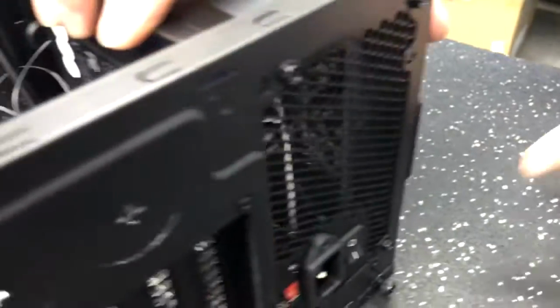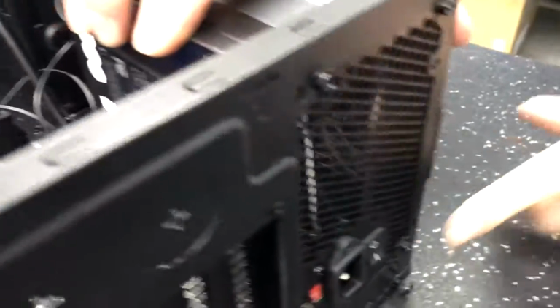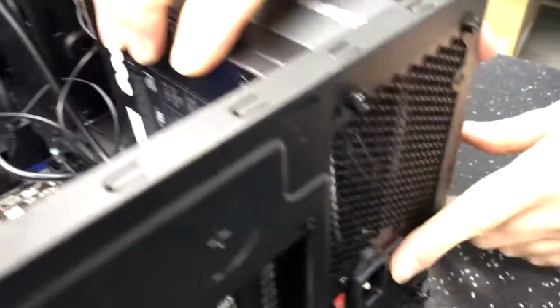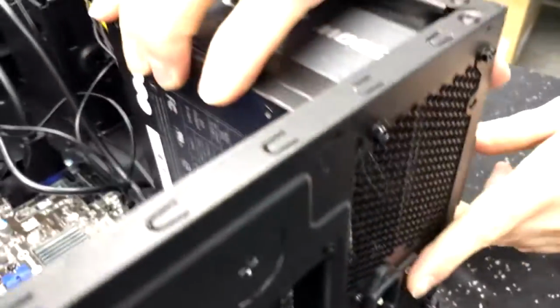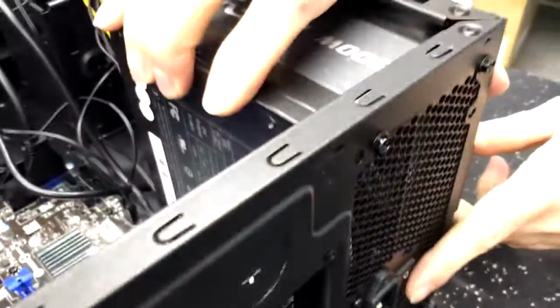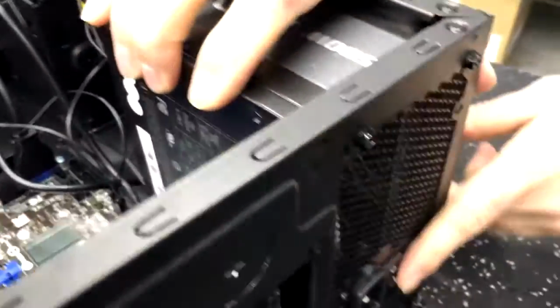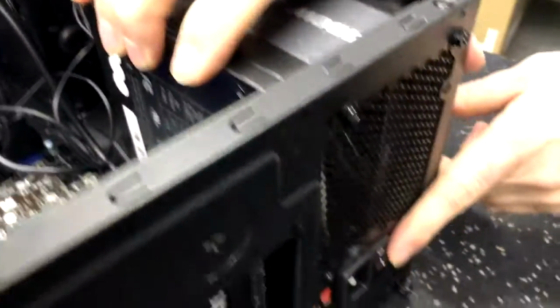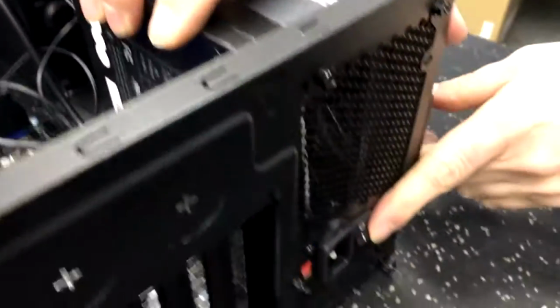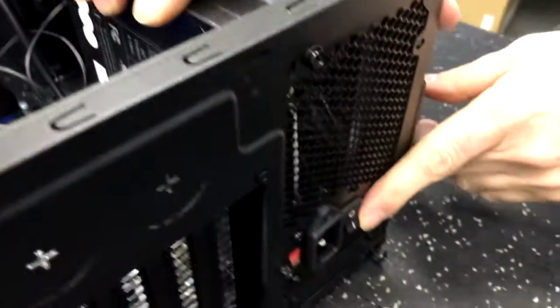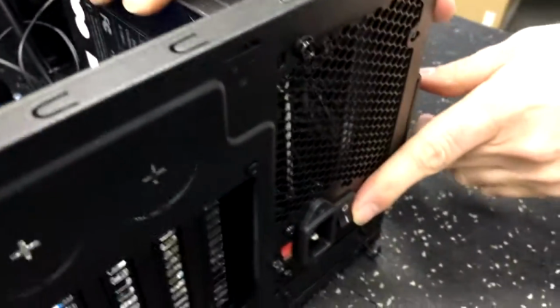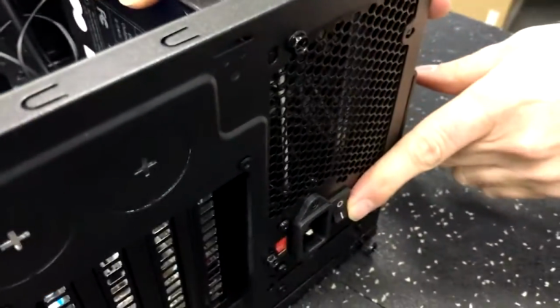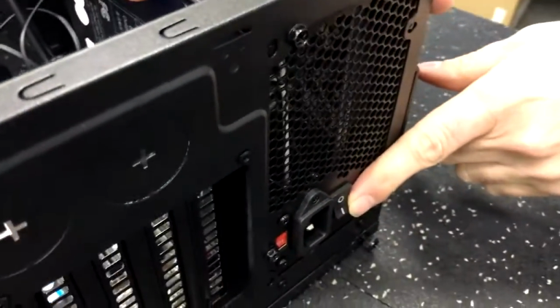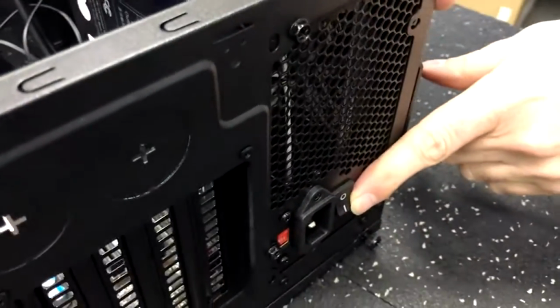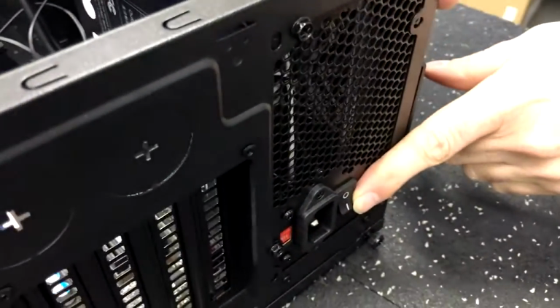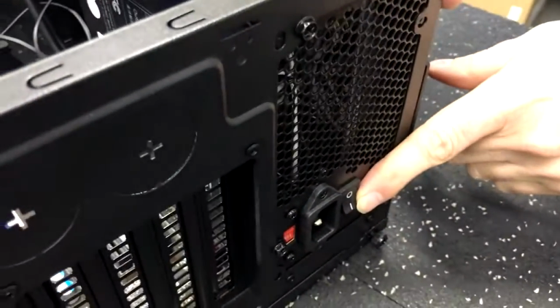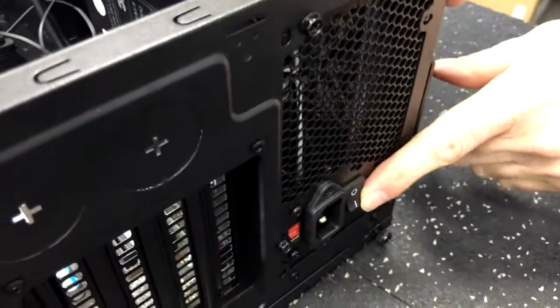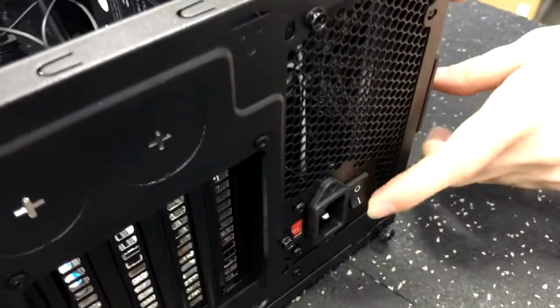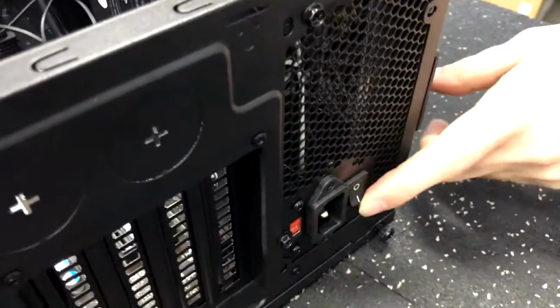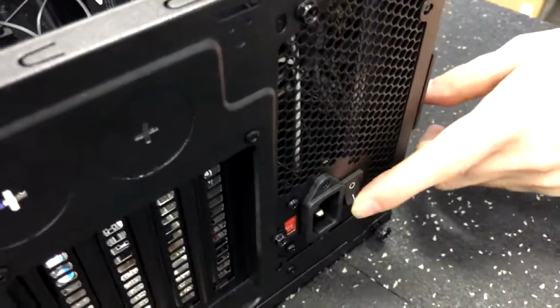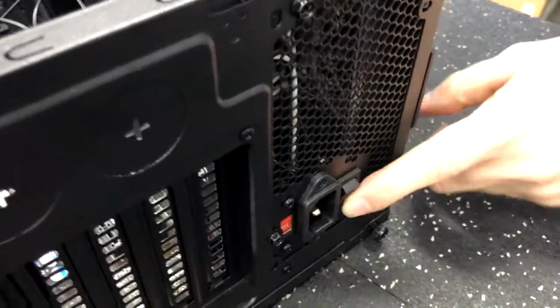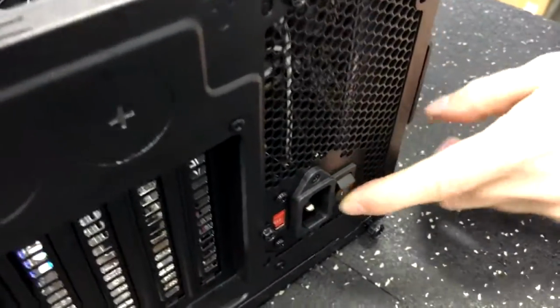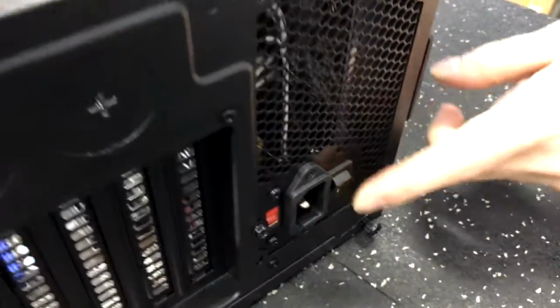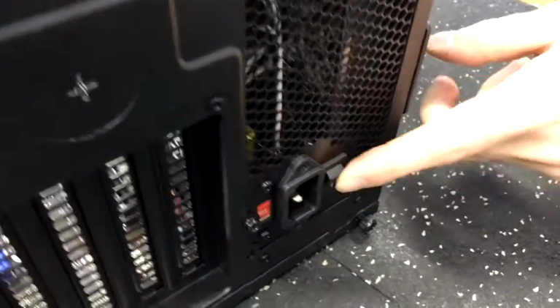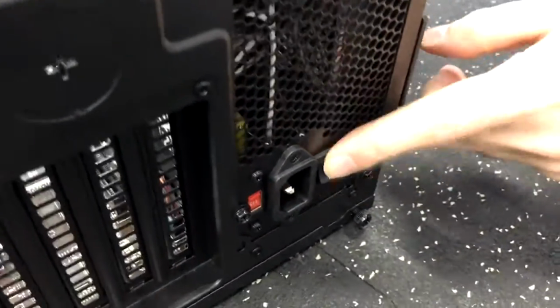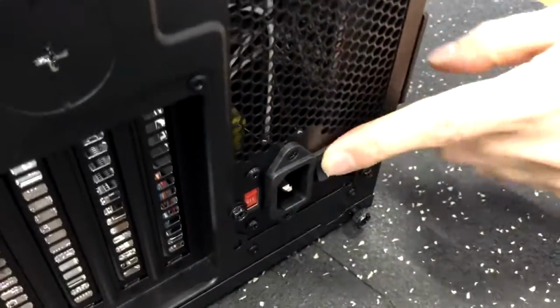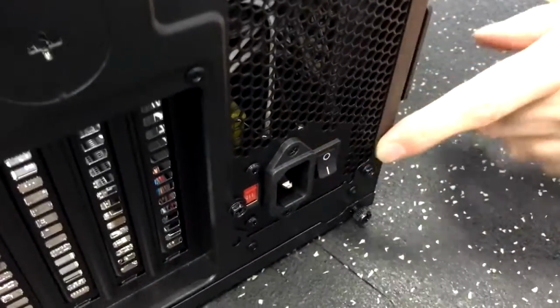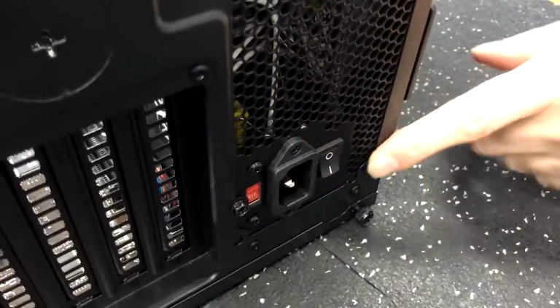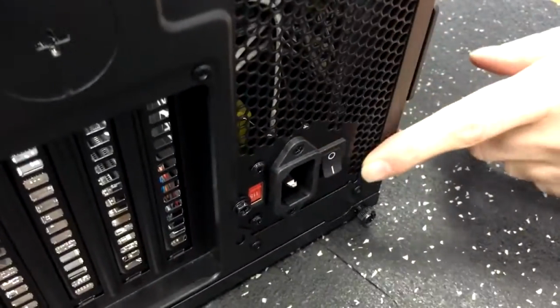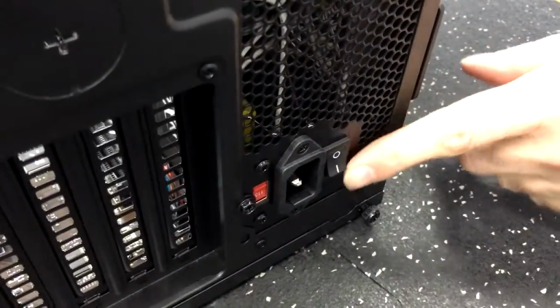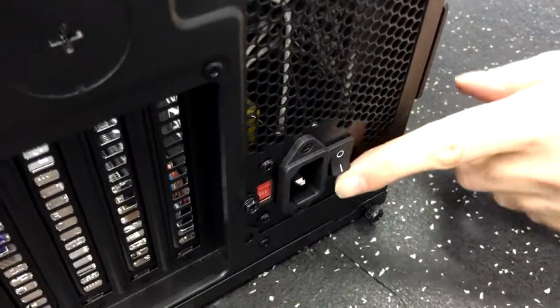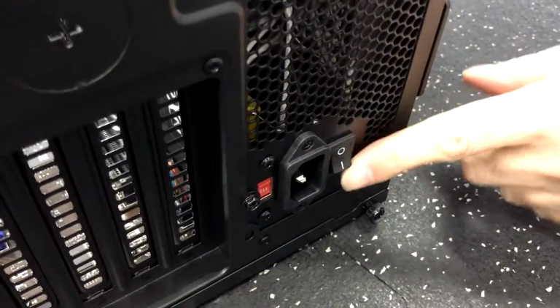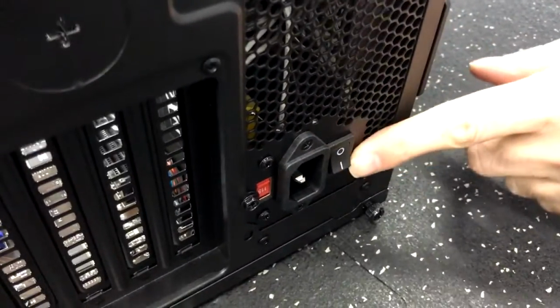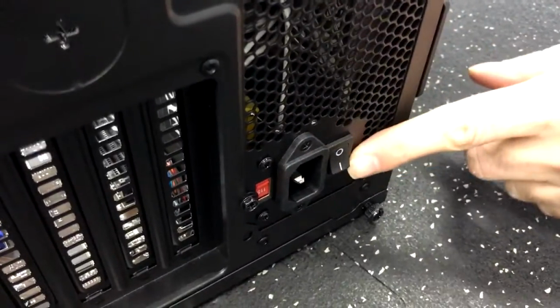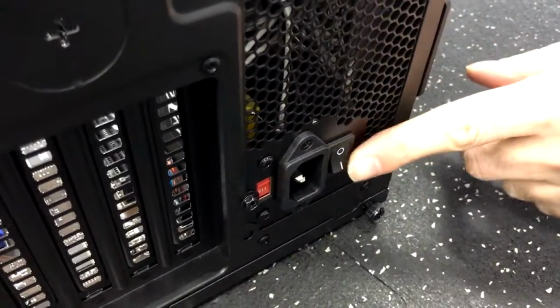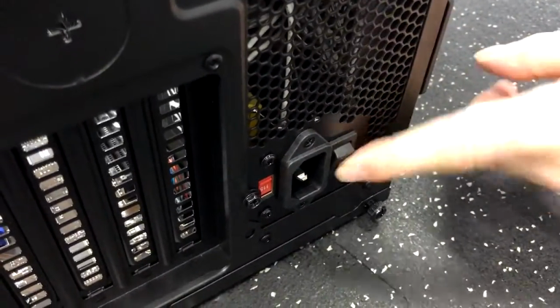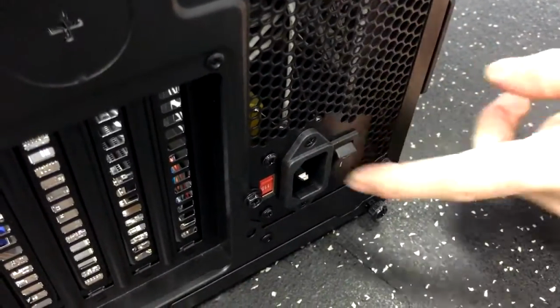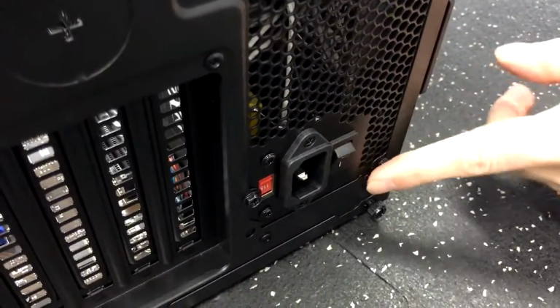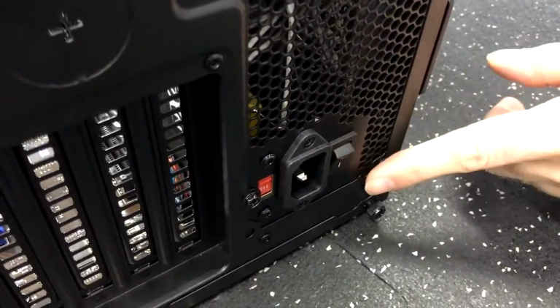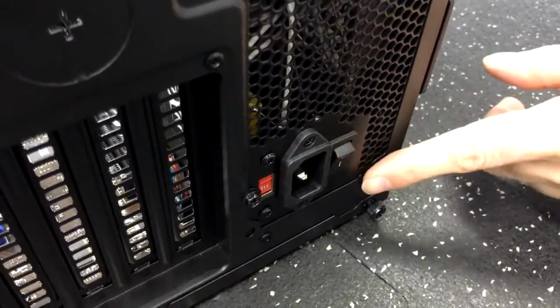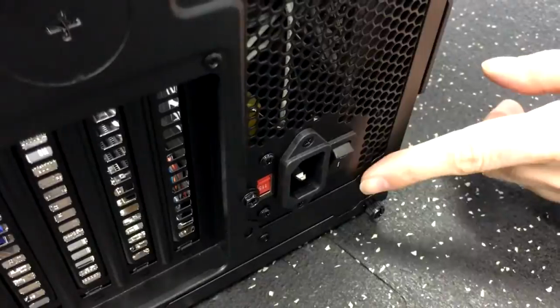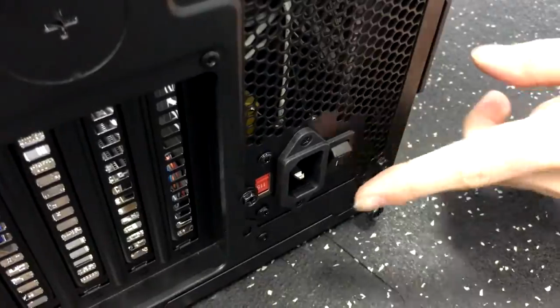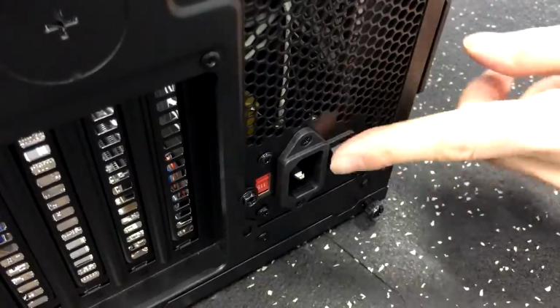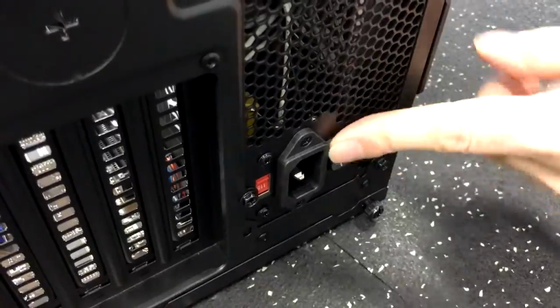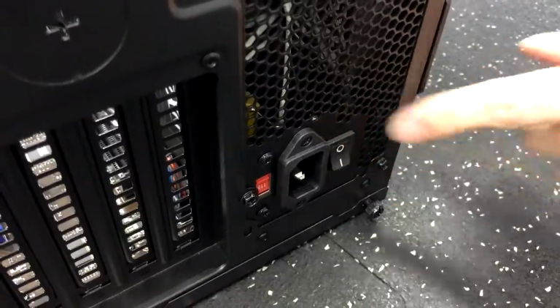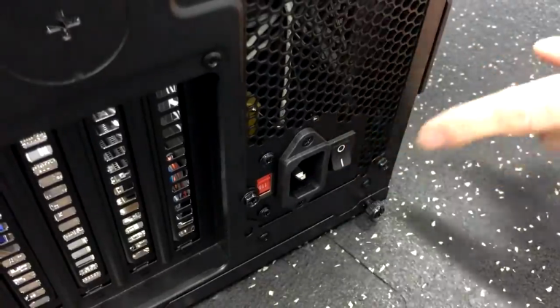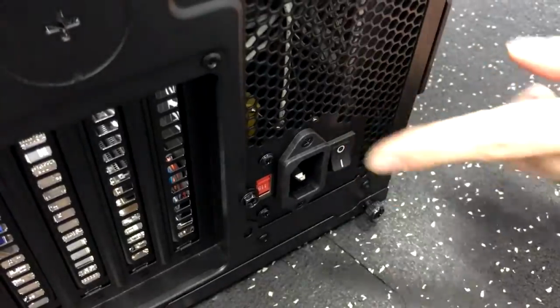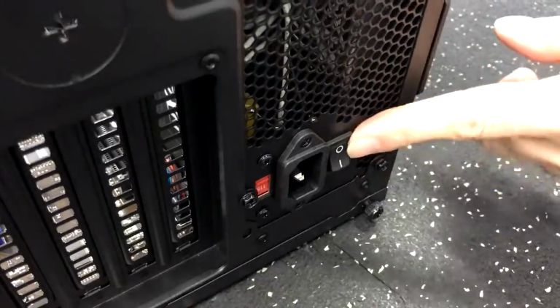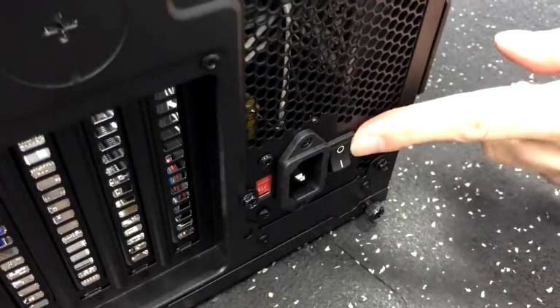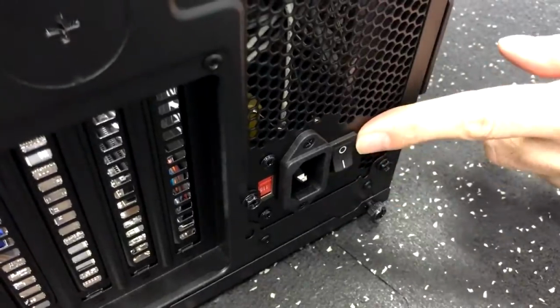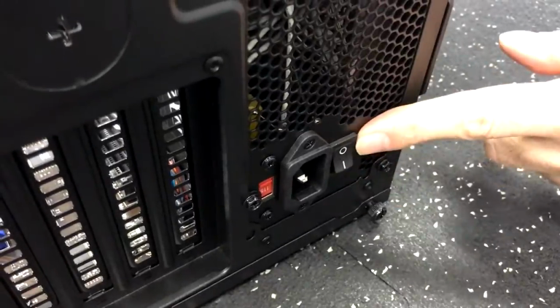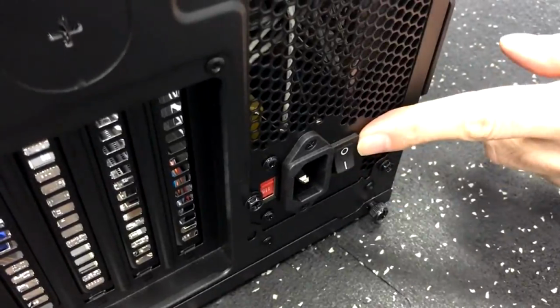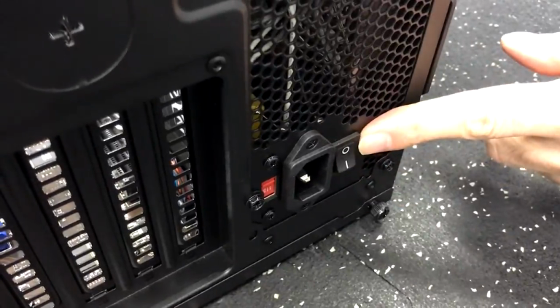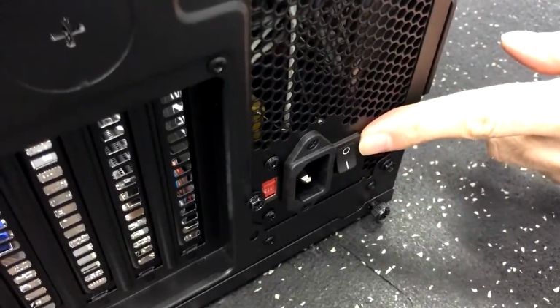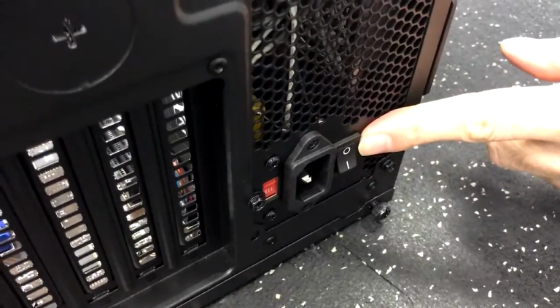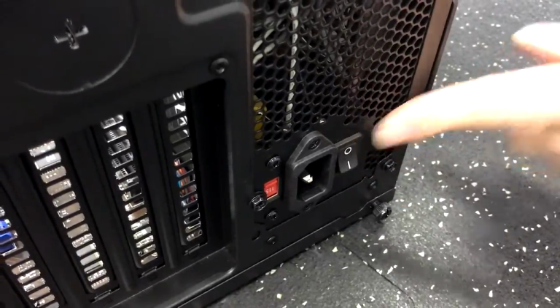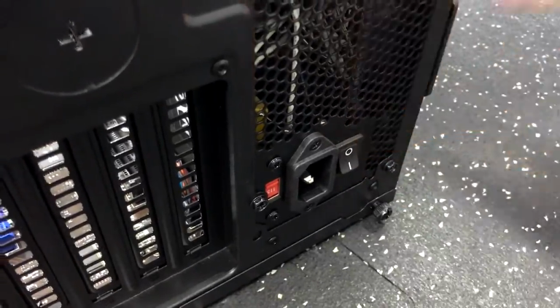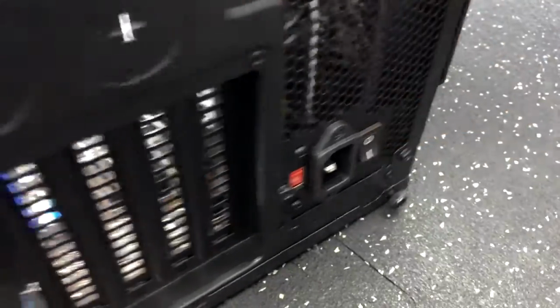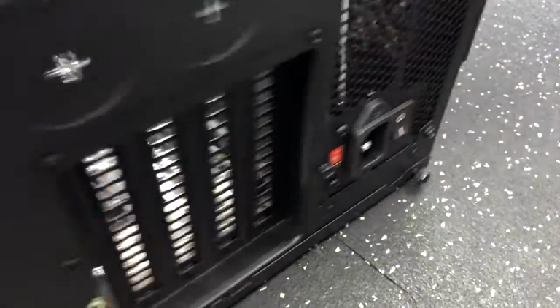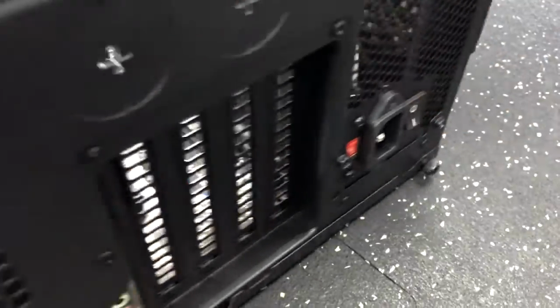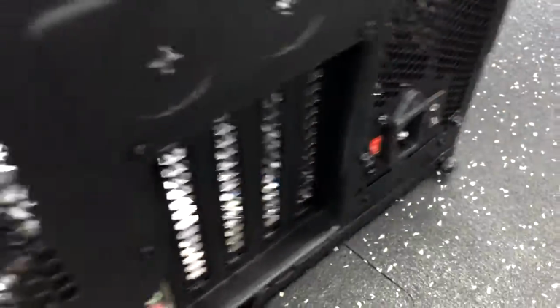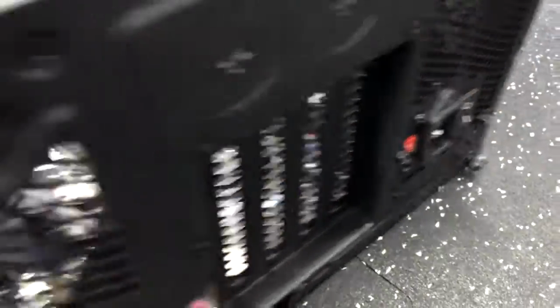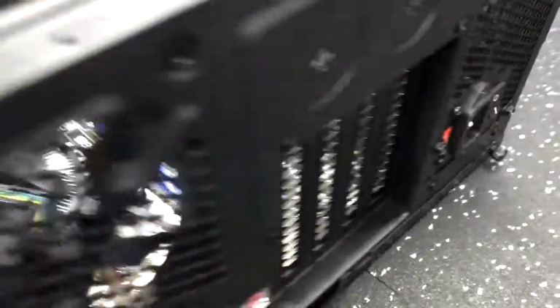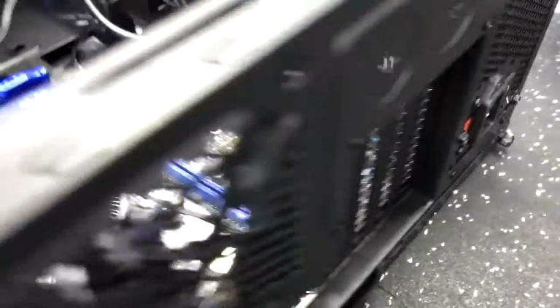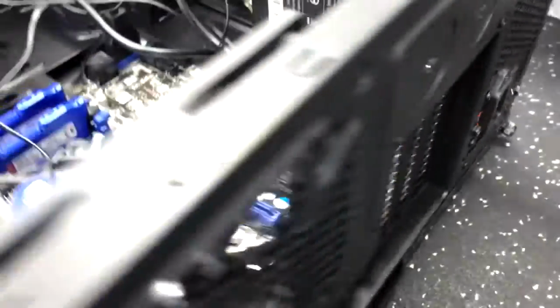On power supplies, normally when you're ready to start it, you've got the switch there. The I is your on switch and the circle is off — so that's just a safety feature.